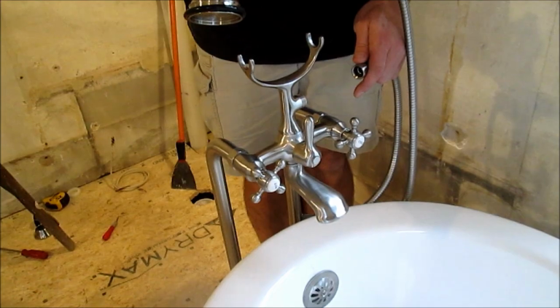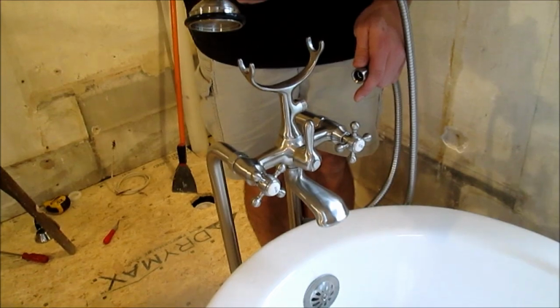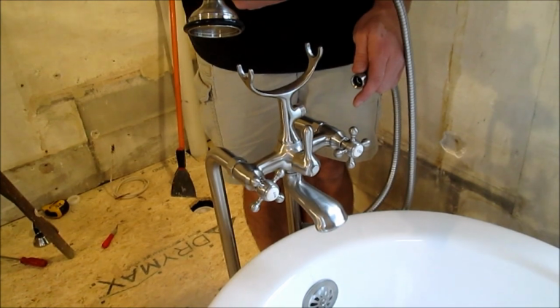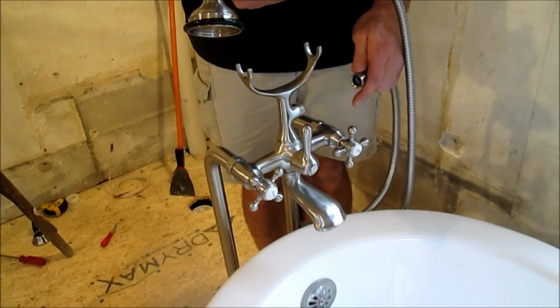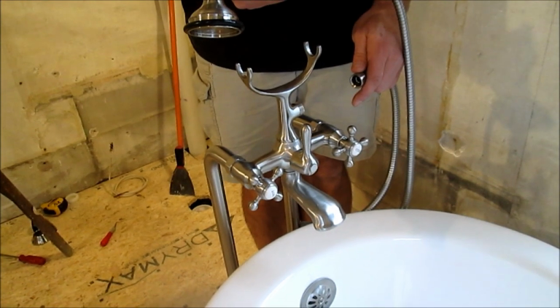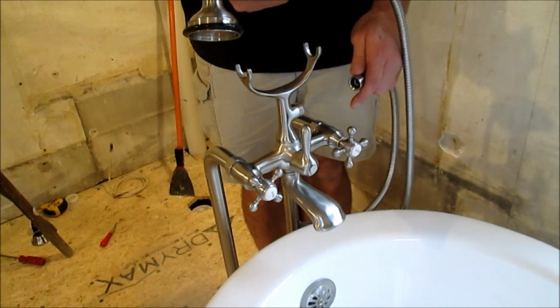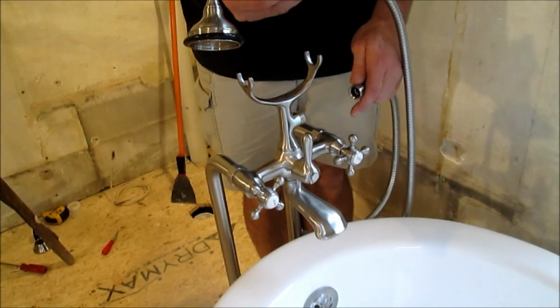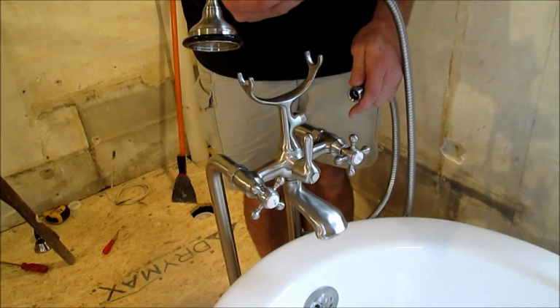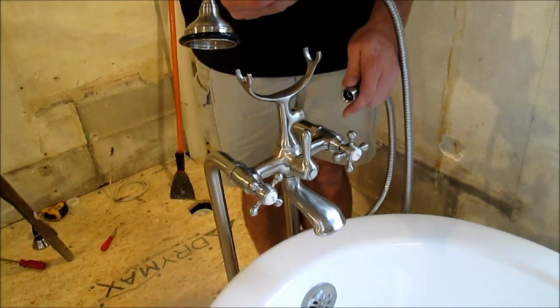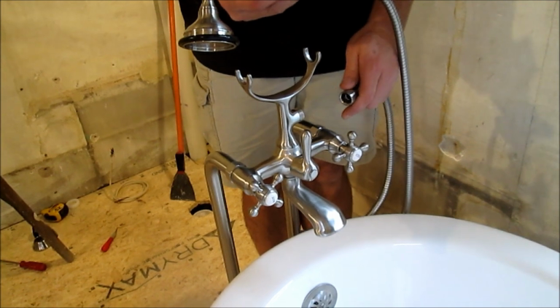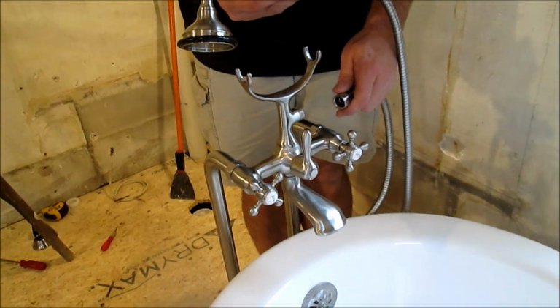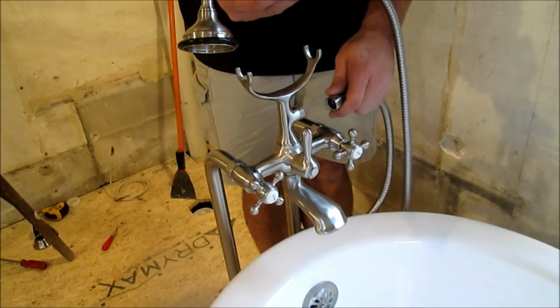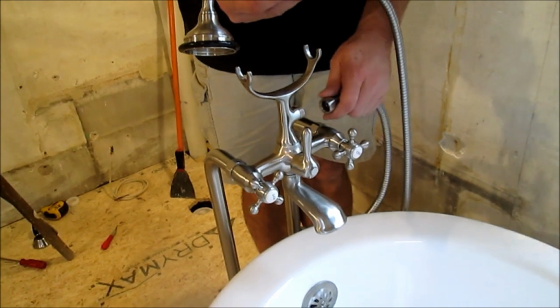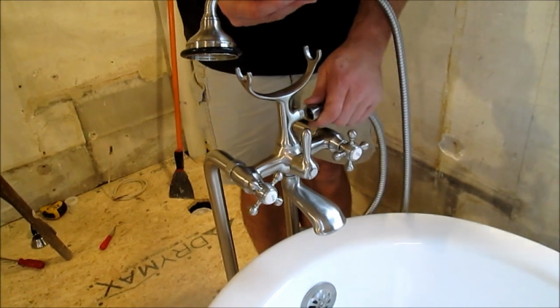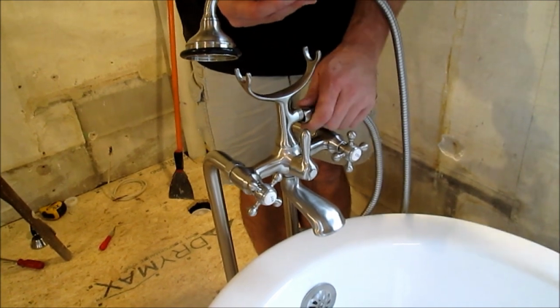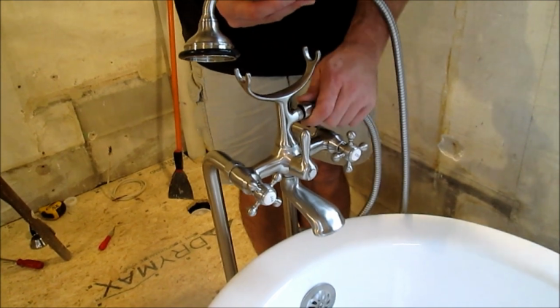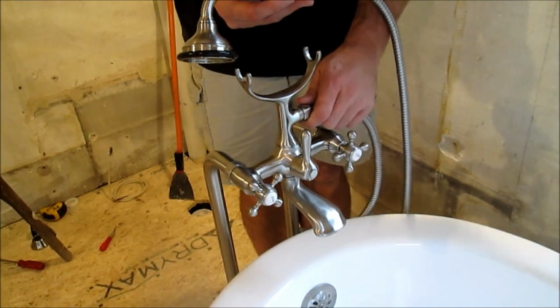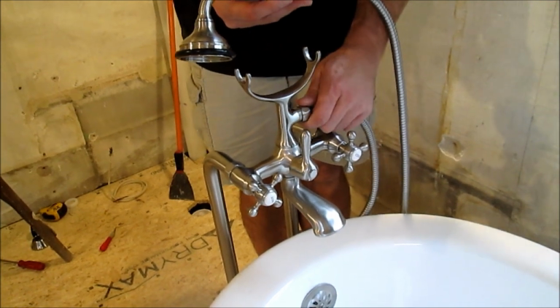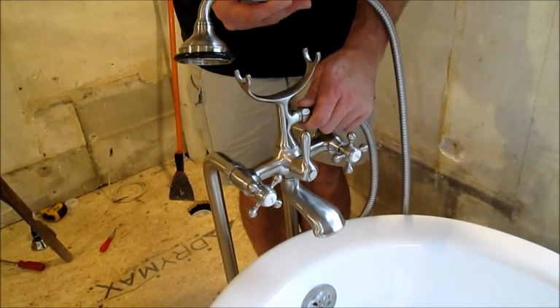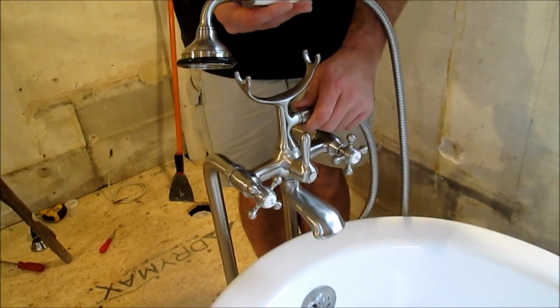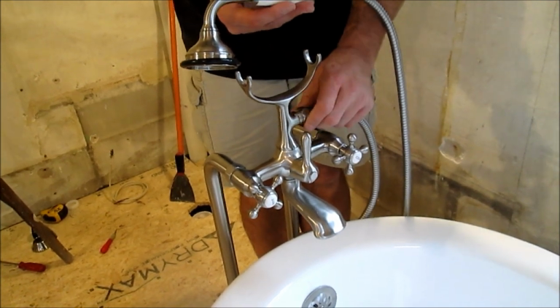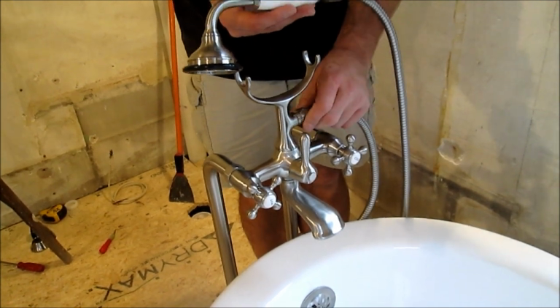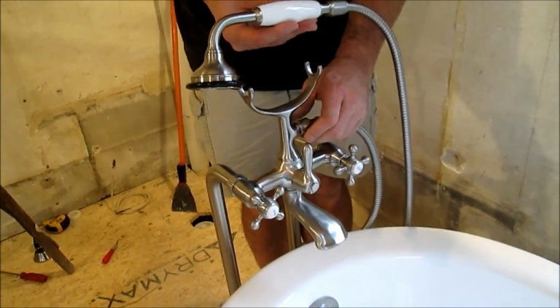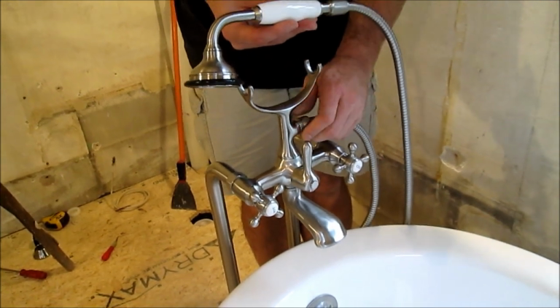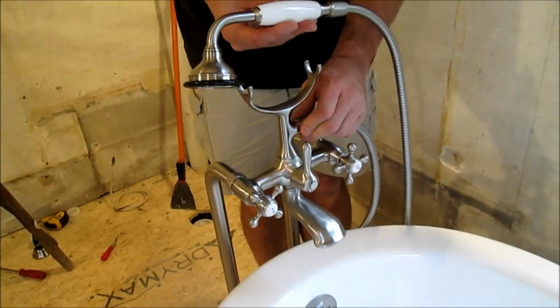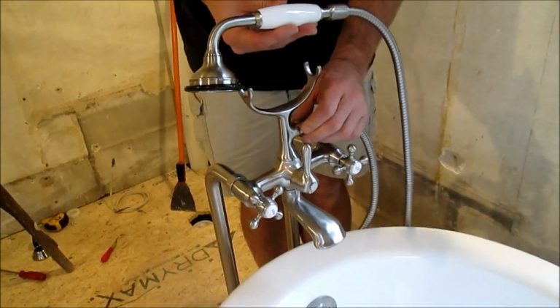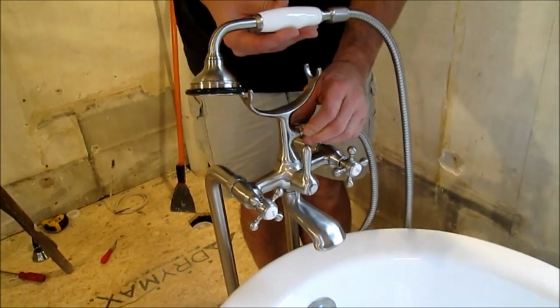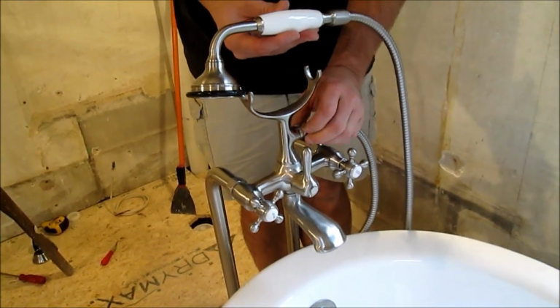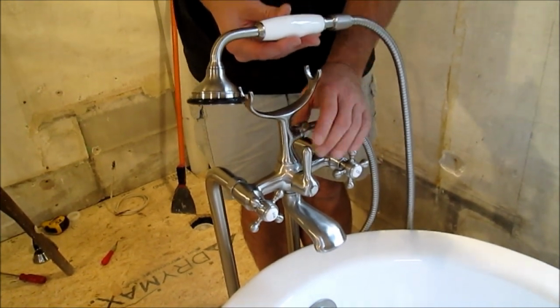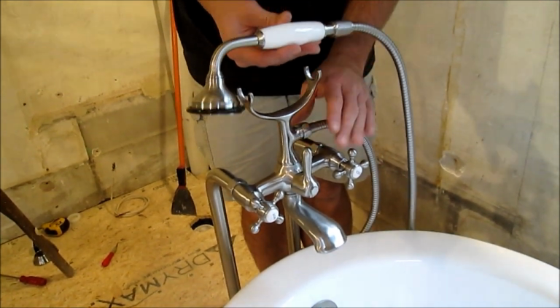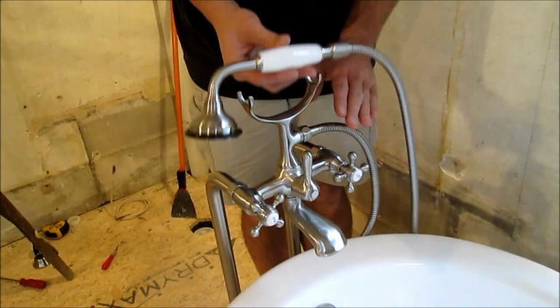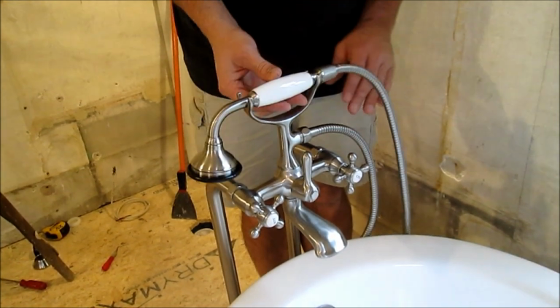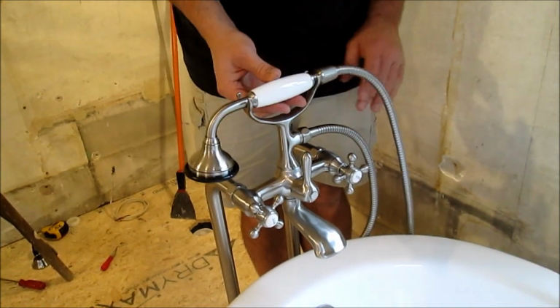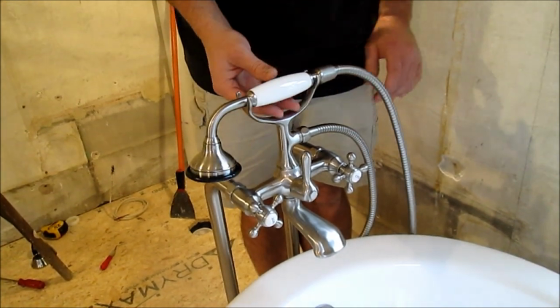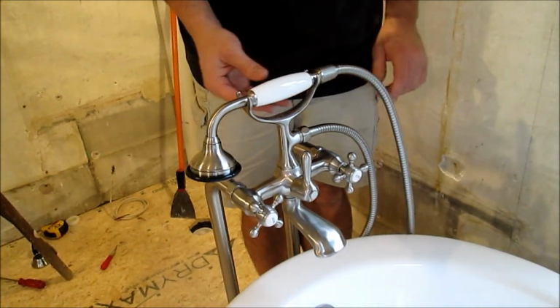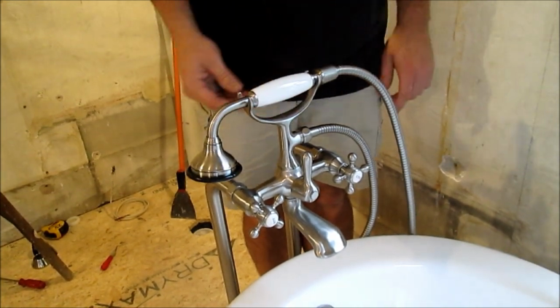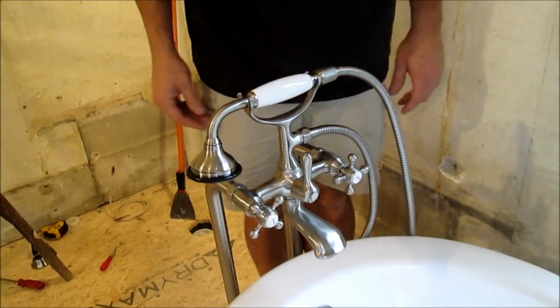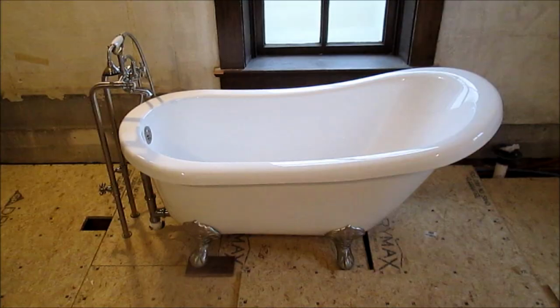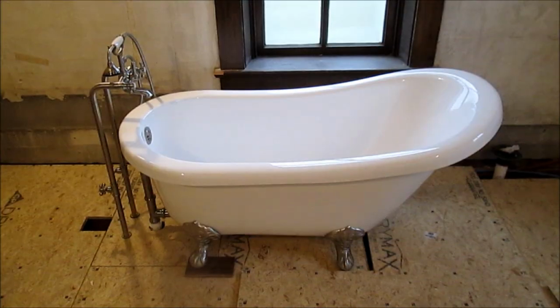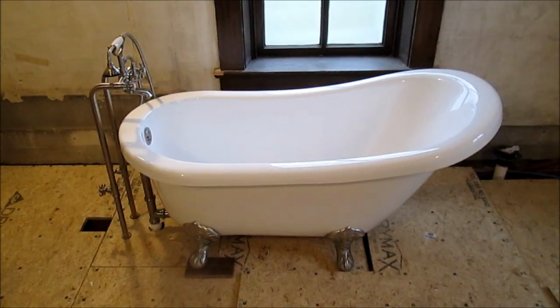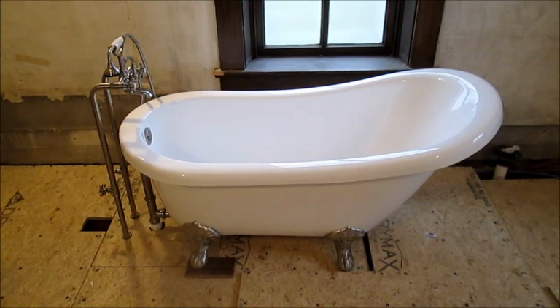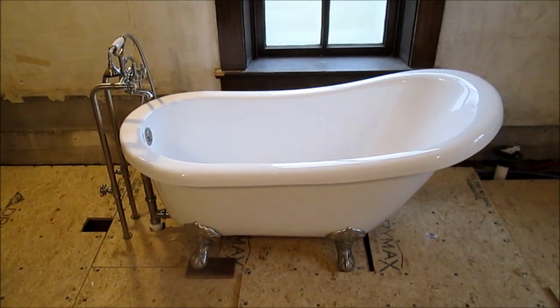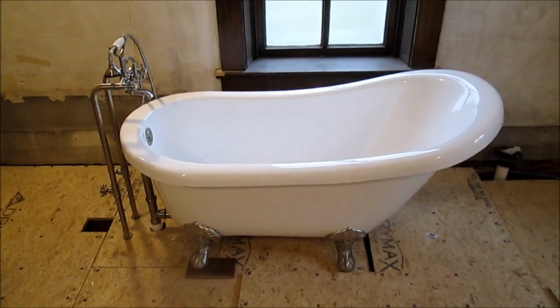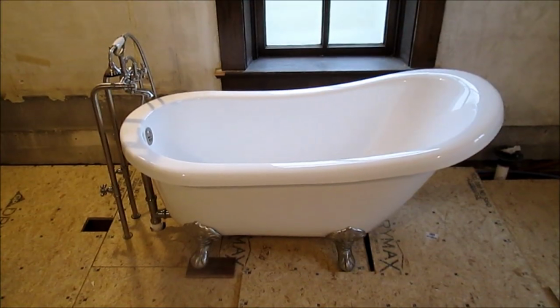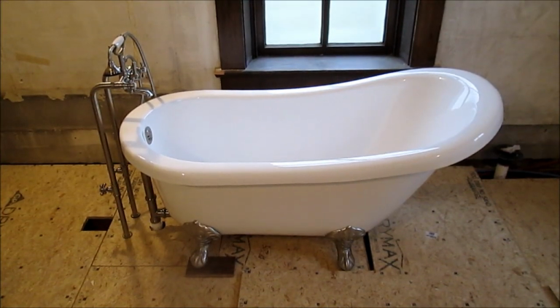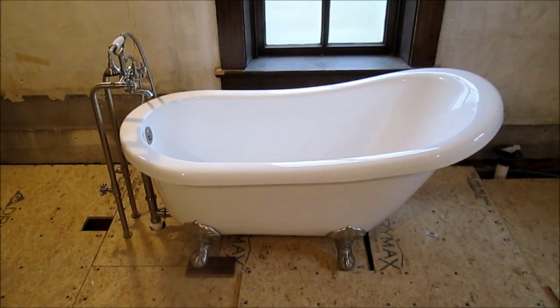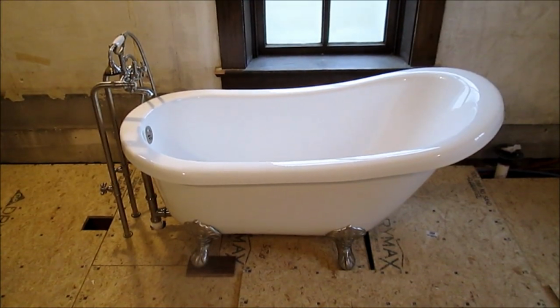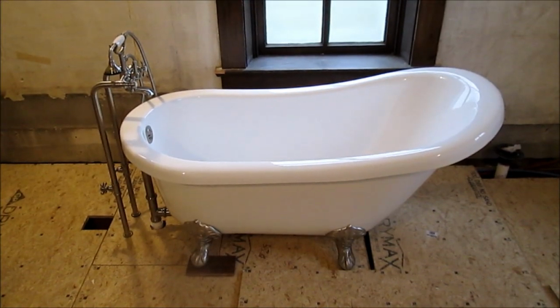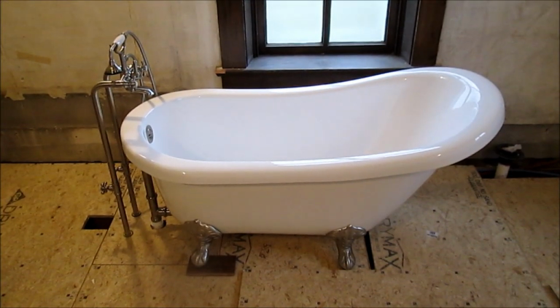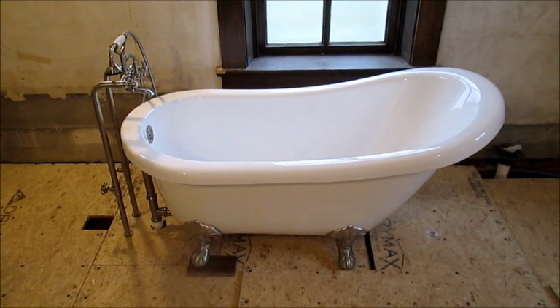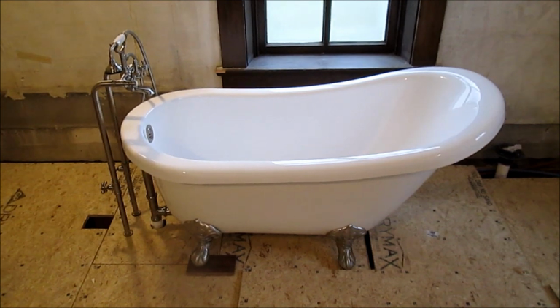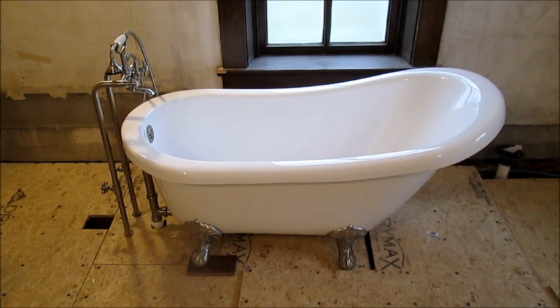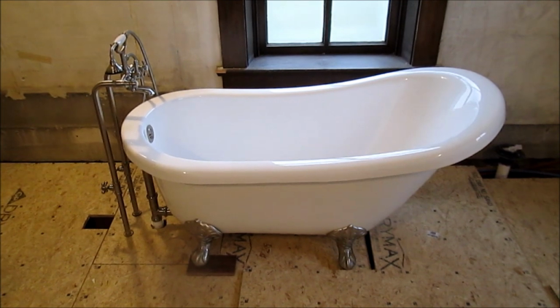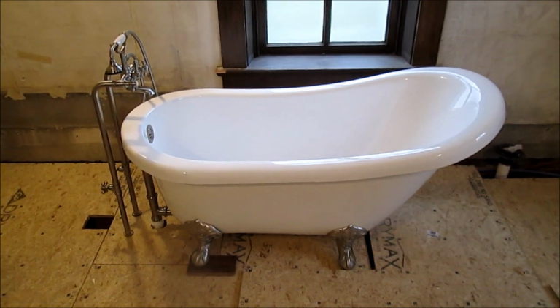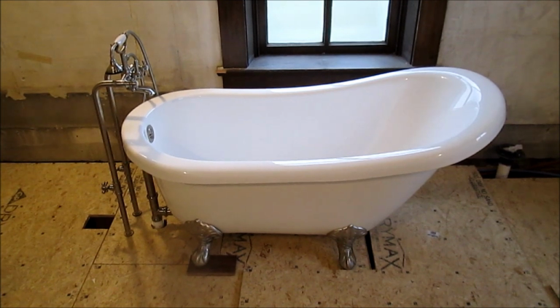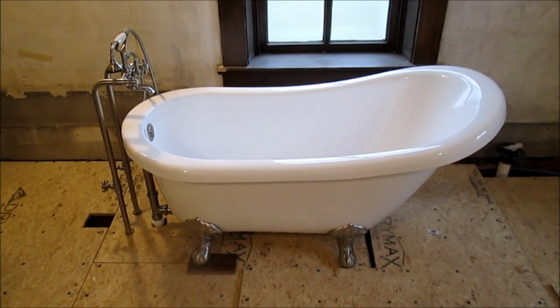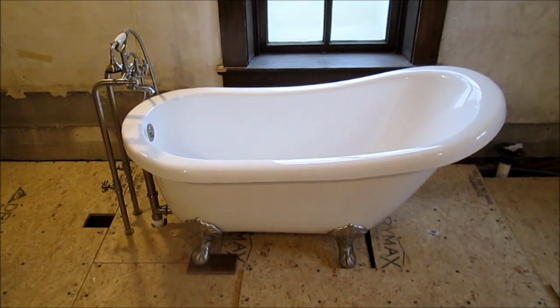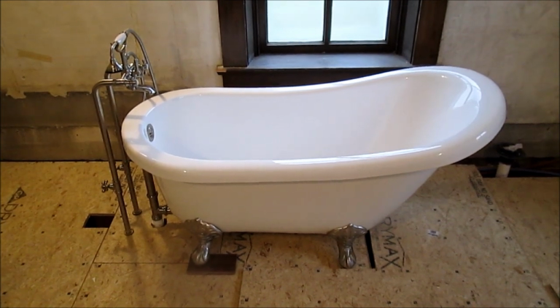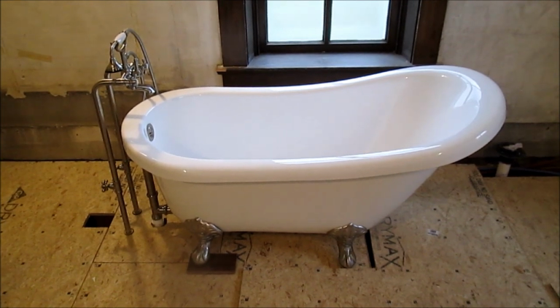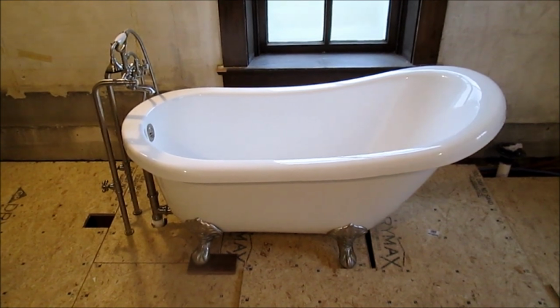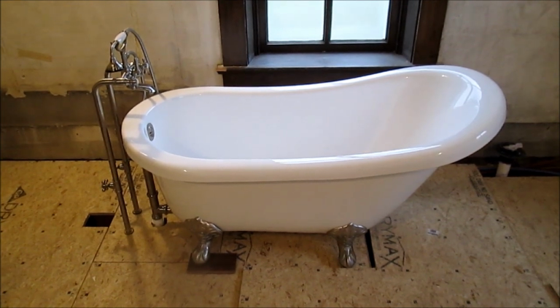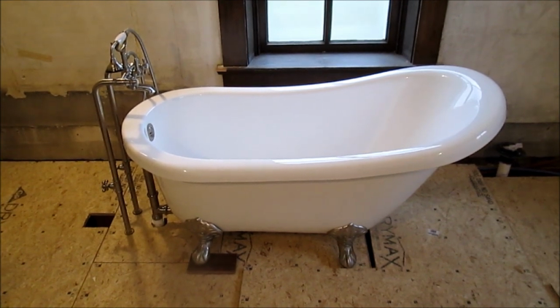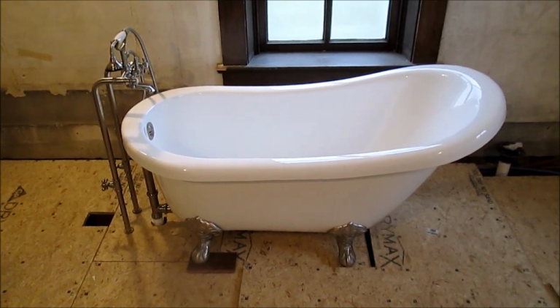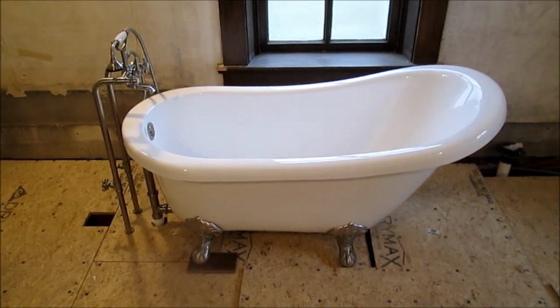If you have a telephone faucet, attach it here. Thanks for watching and good luck installing your clawfoot tub.